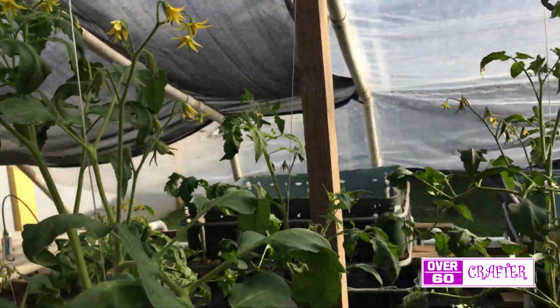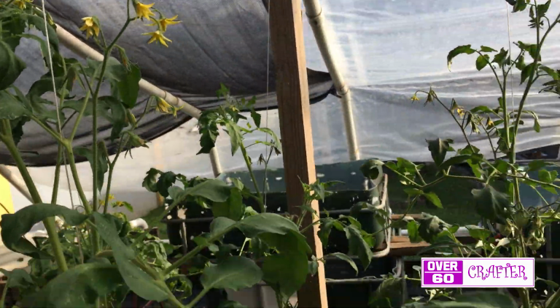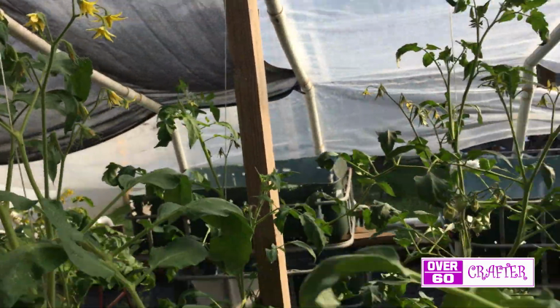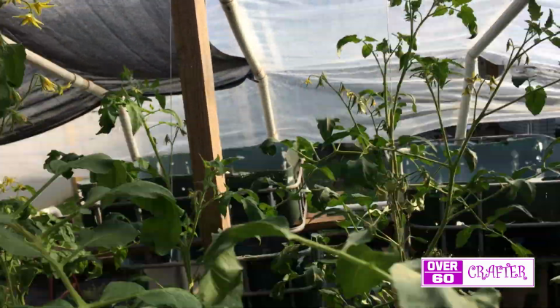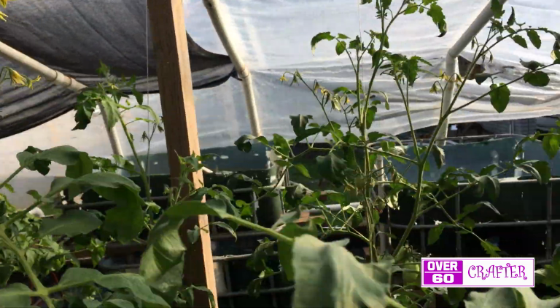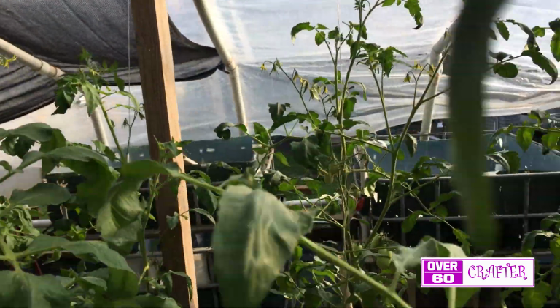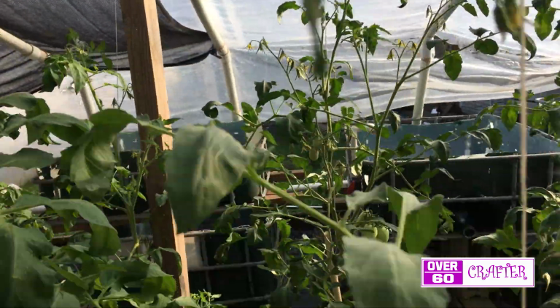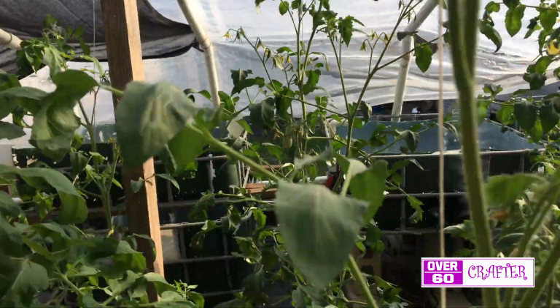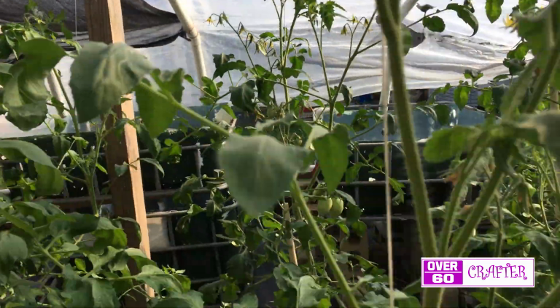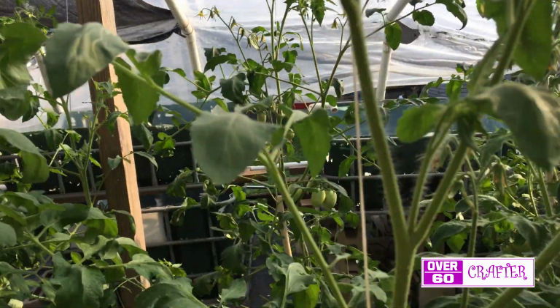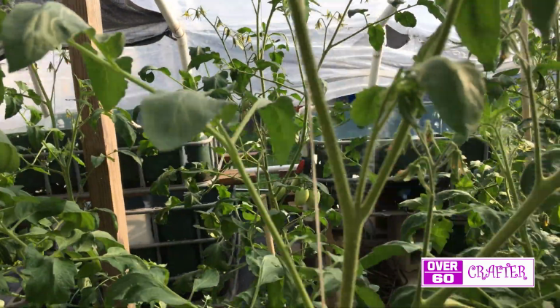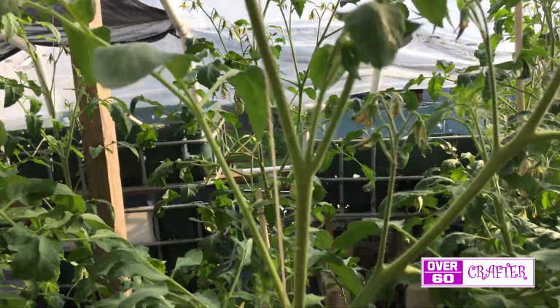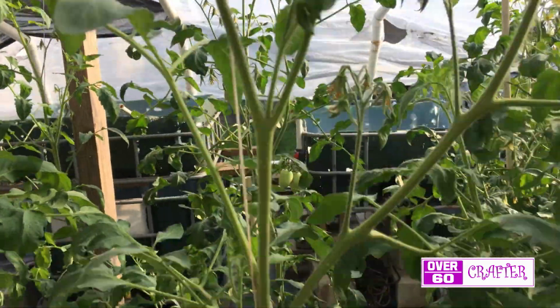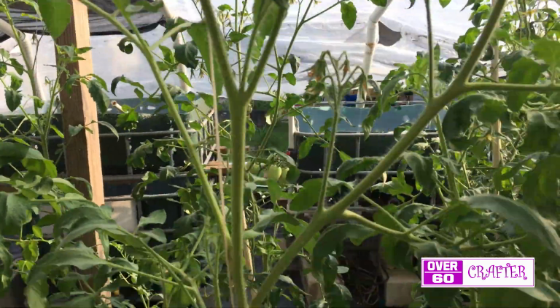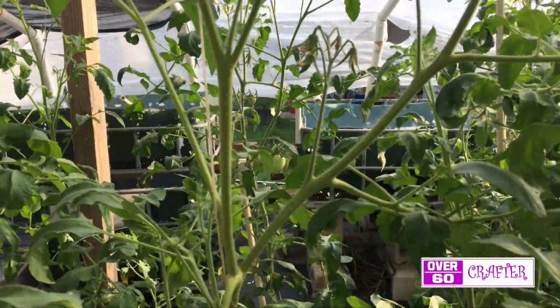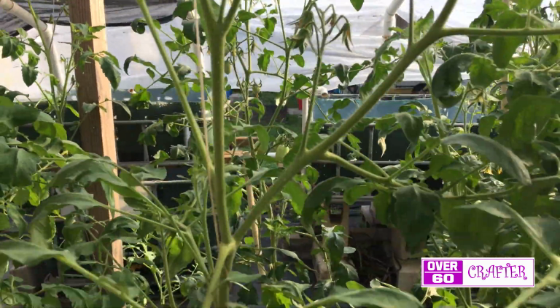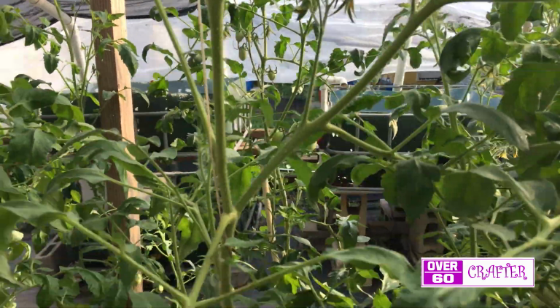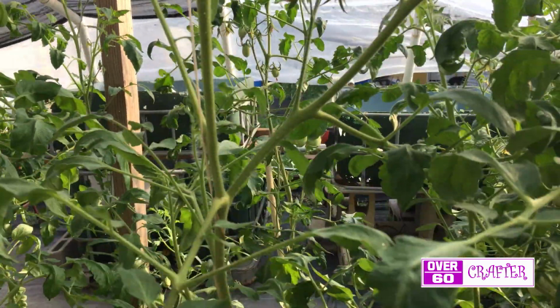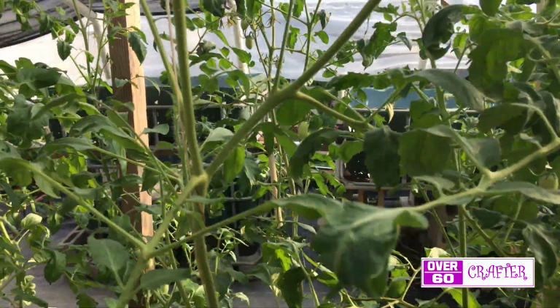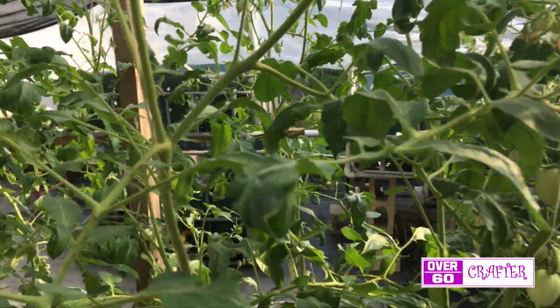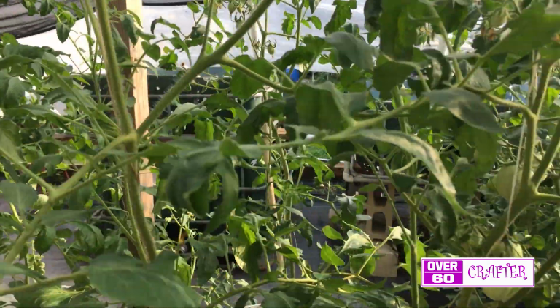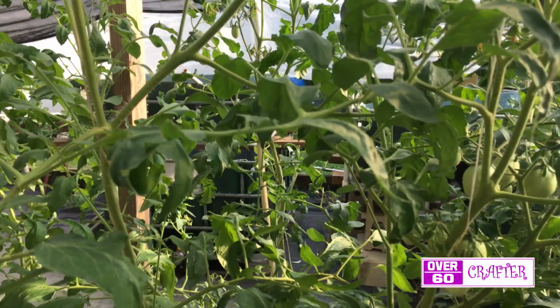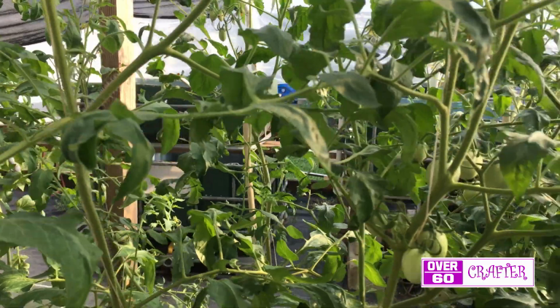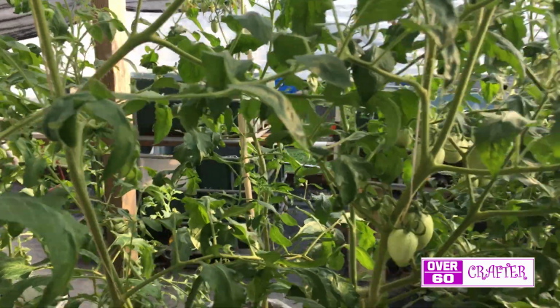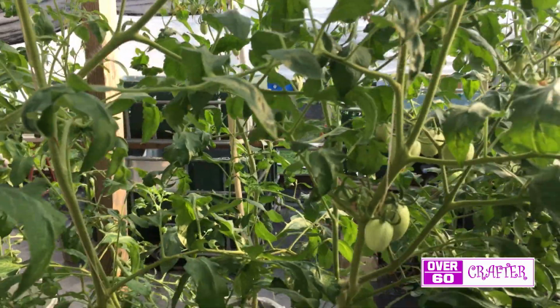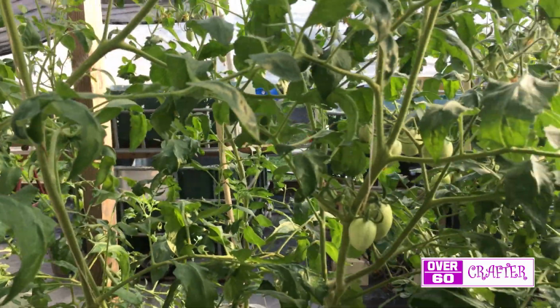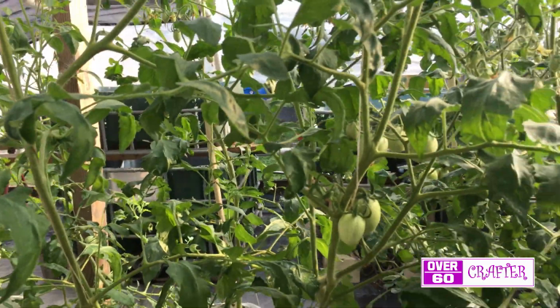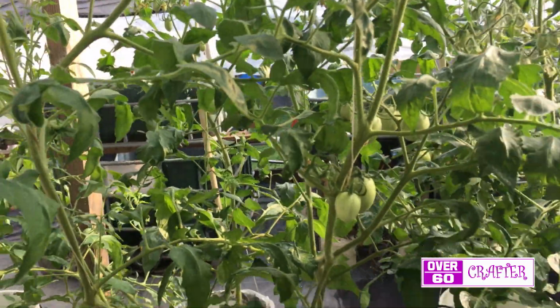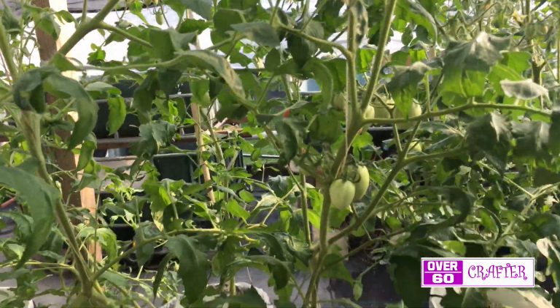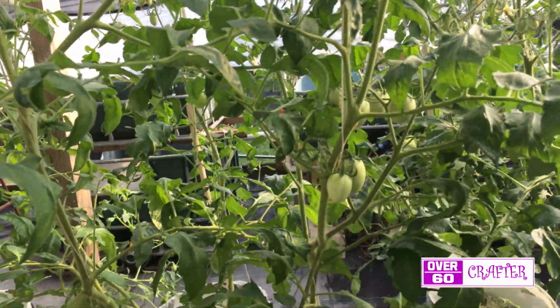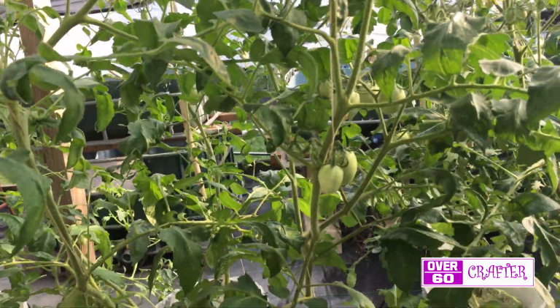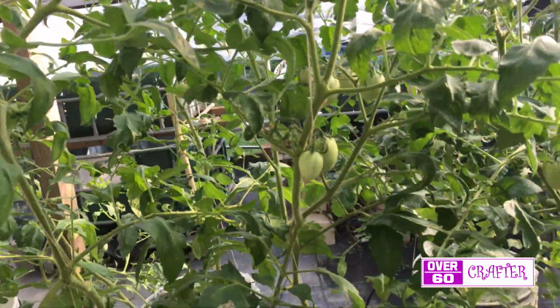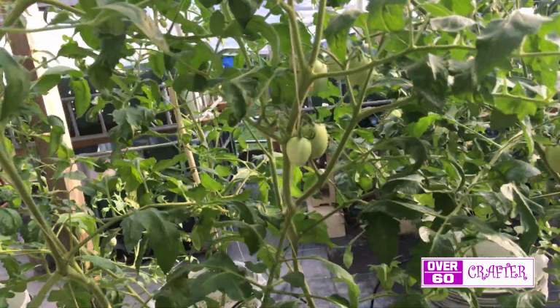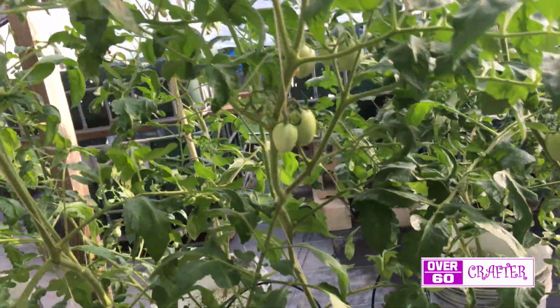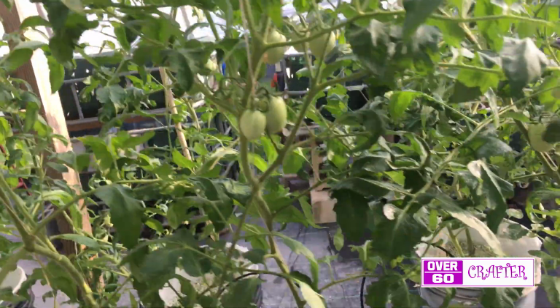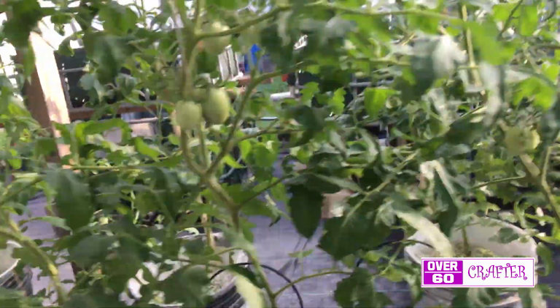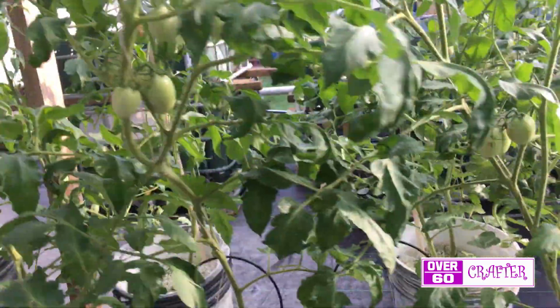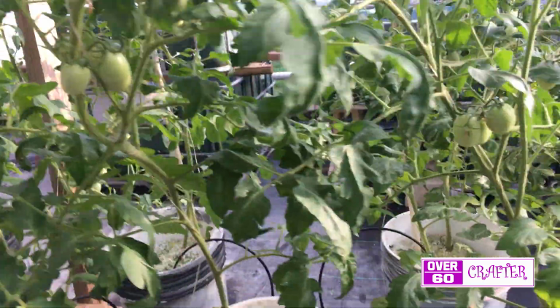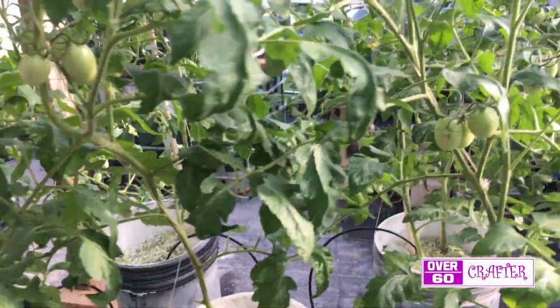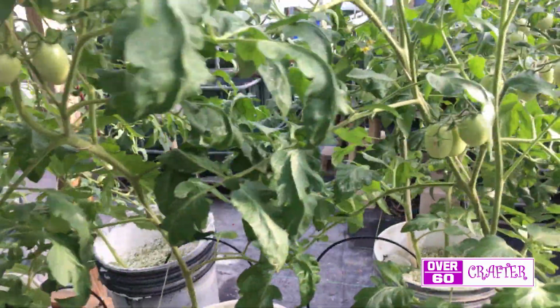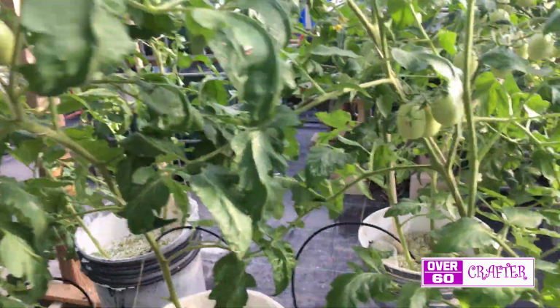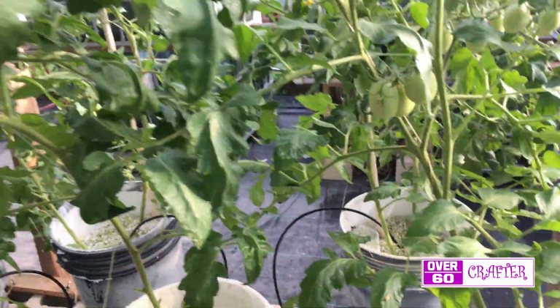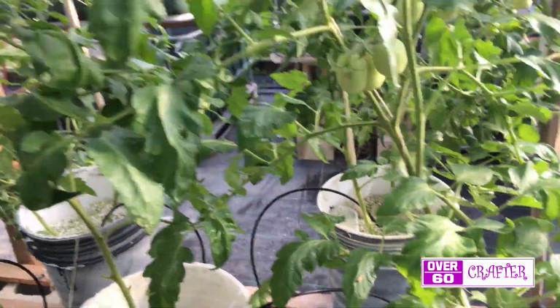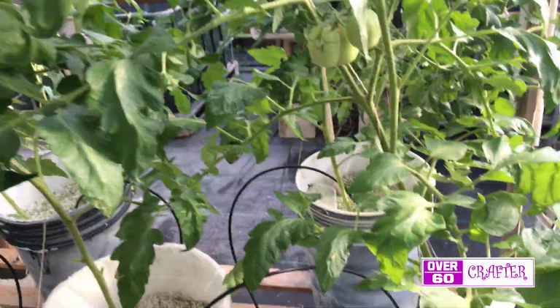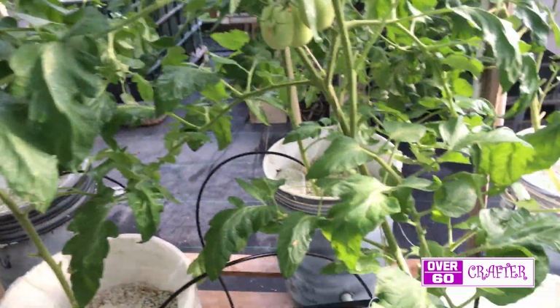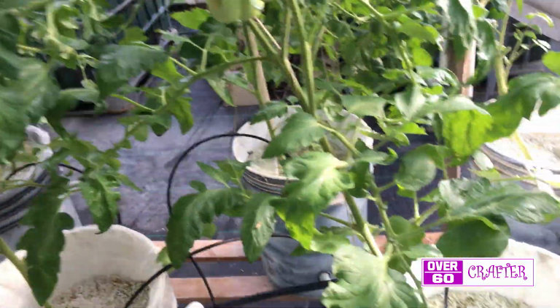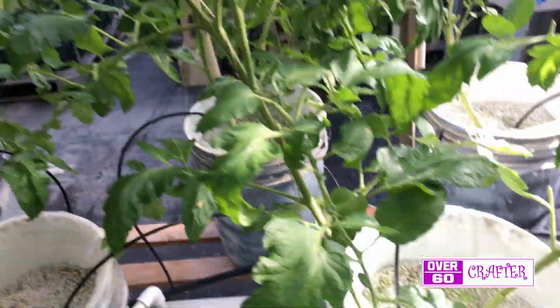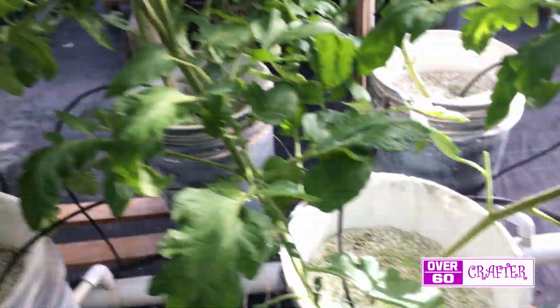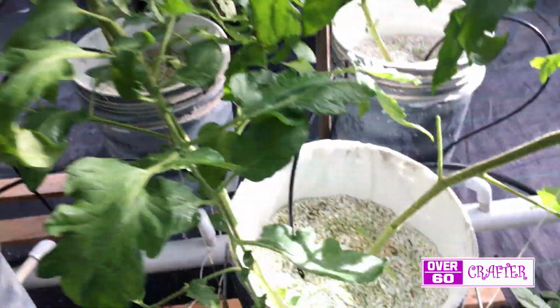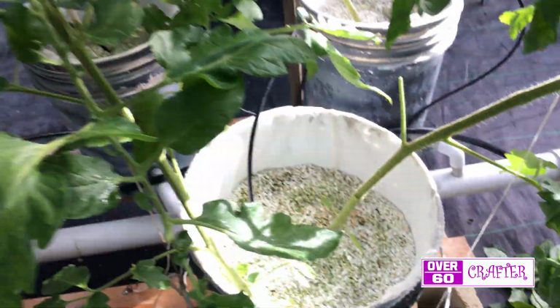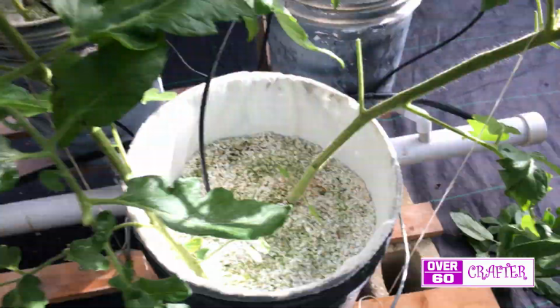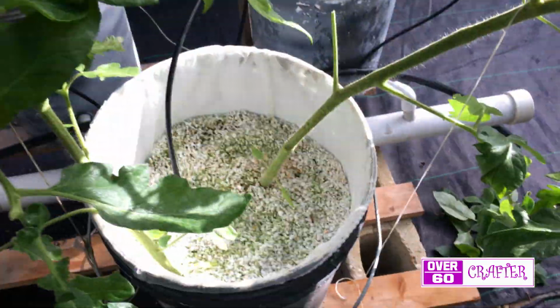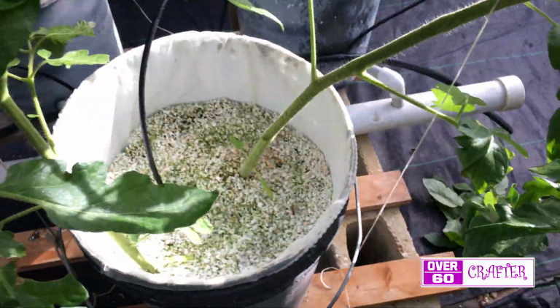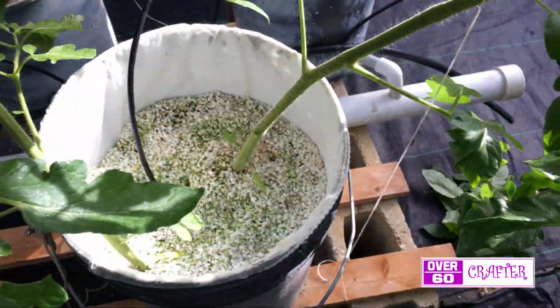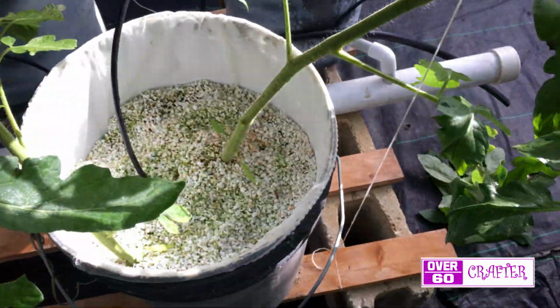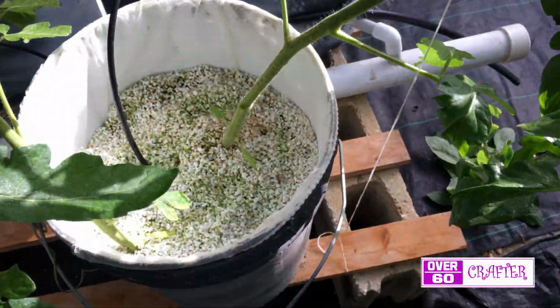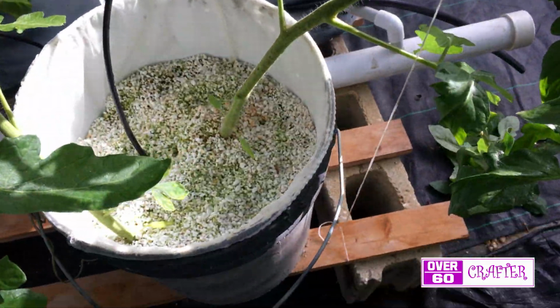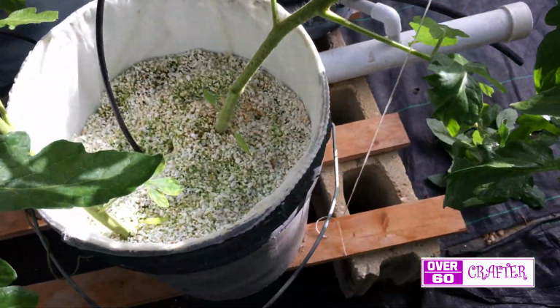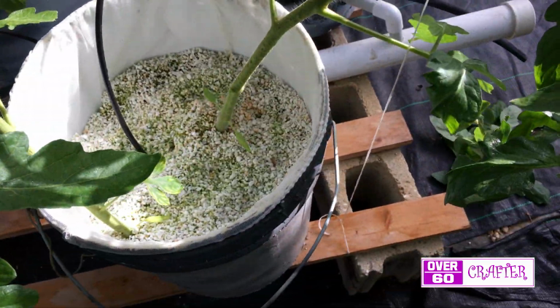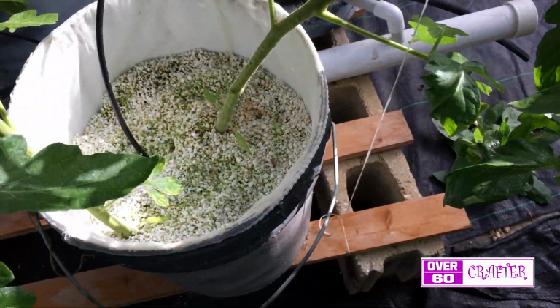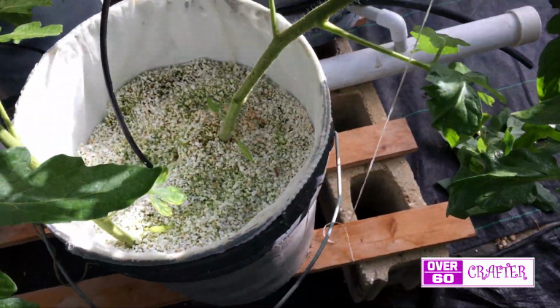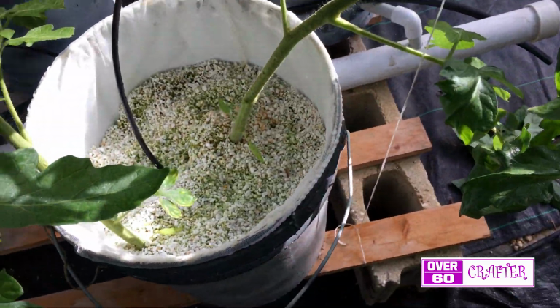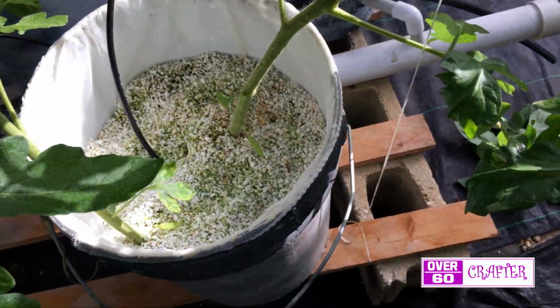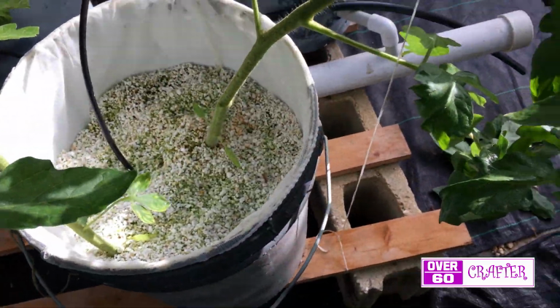There is a bit of algae growth on top of the polite, but this is because of the misting during the day.